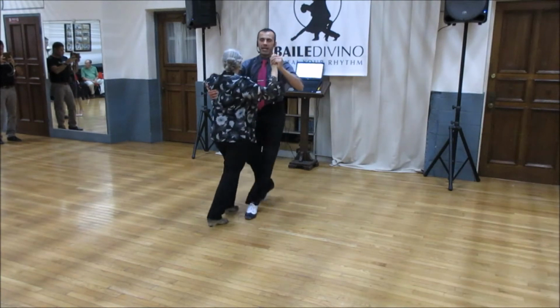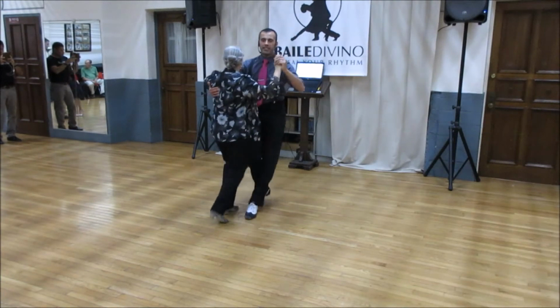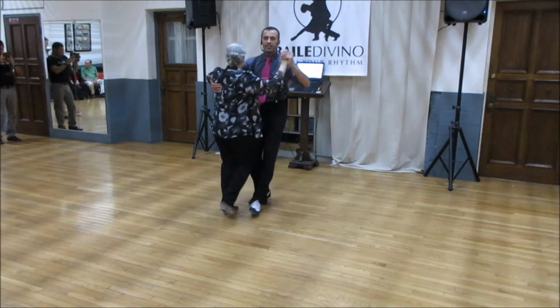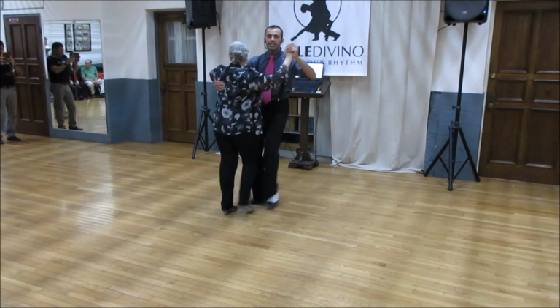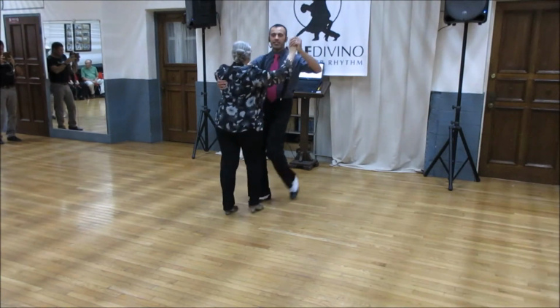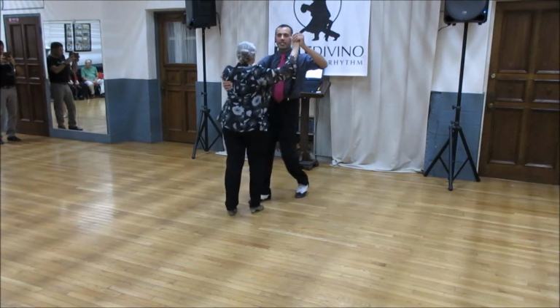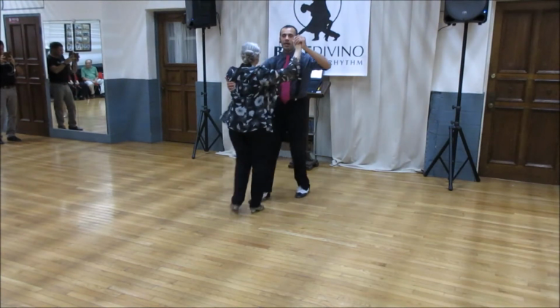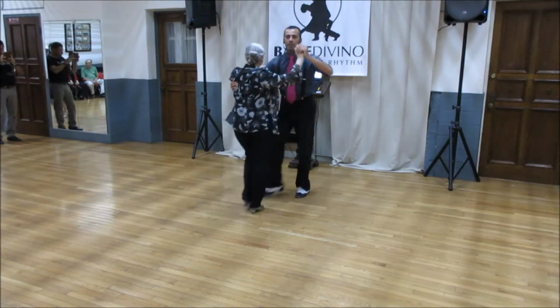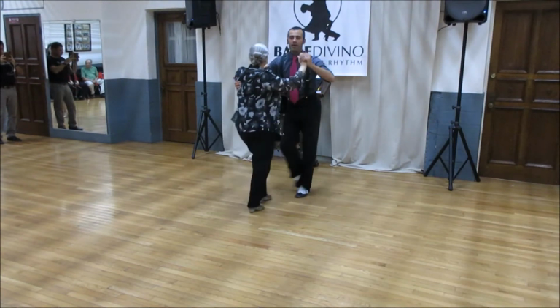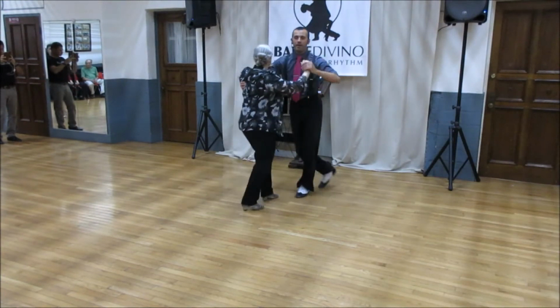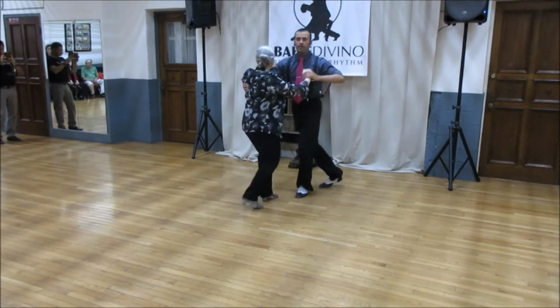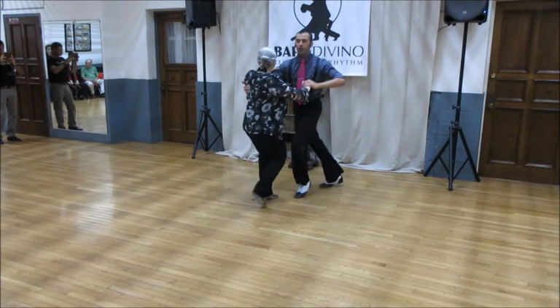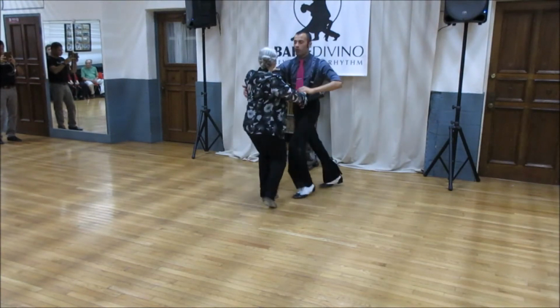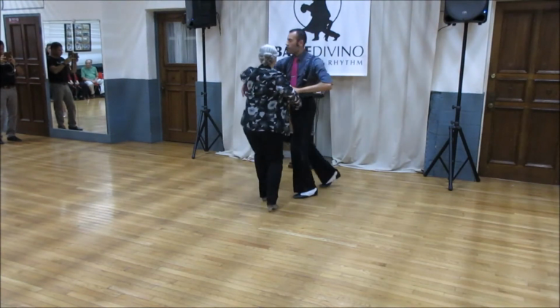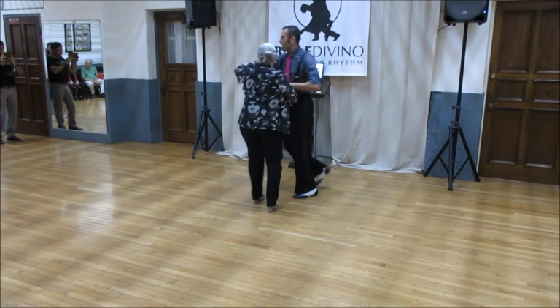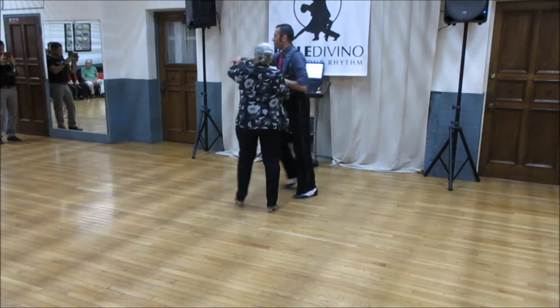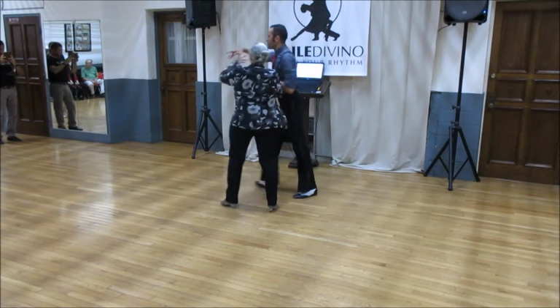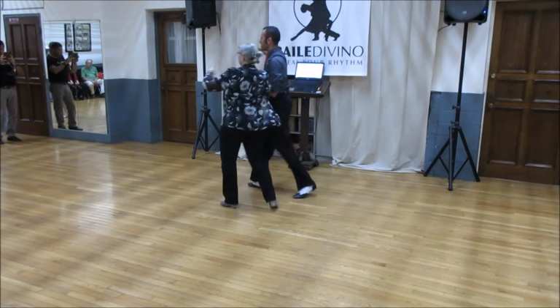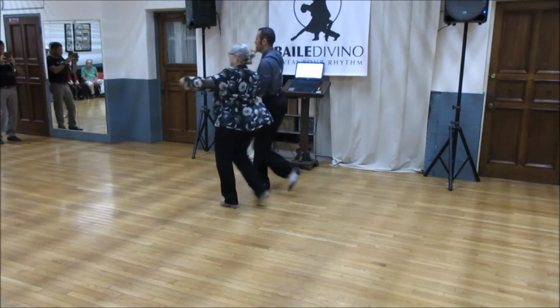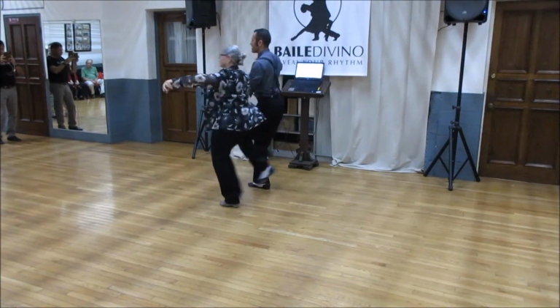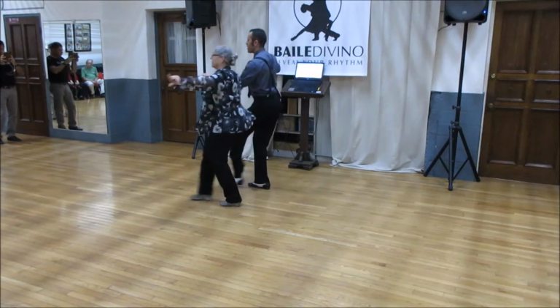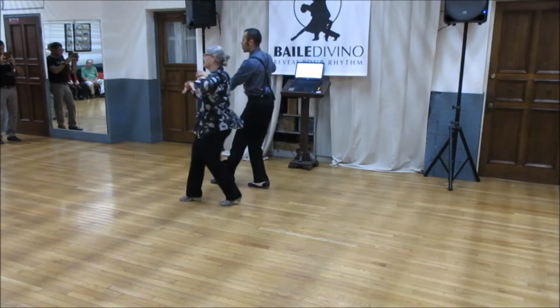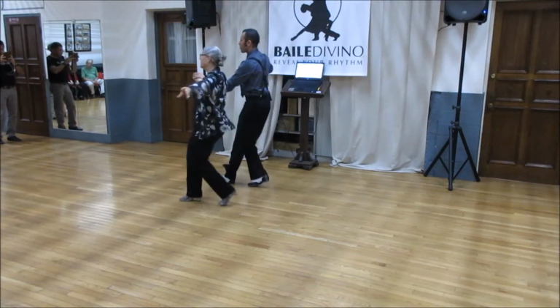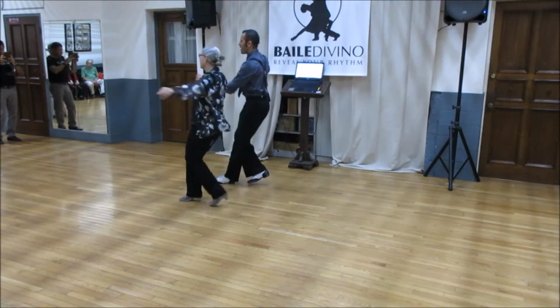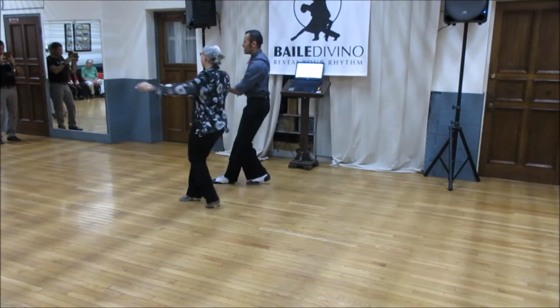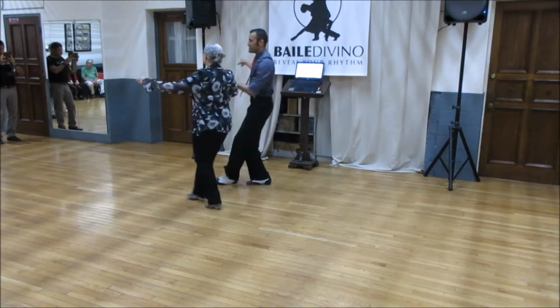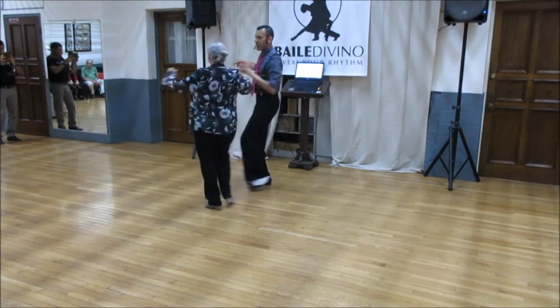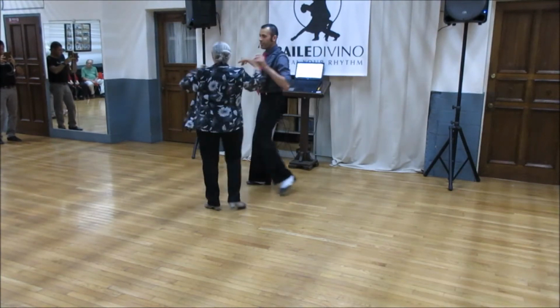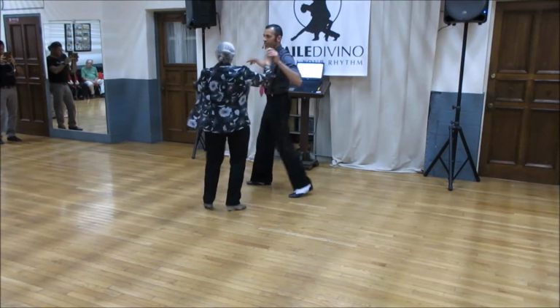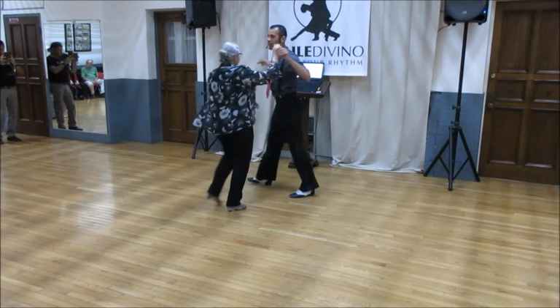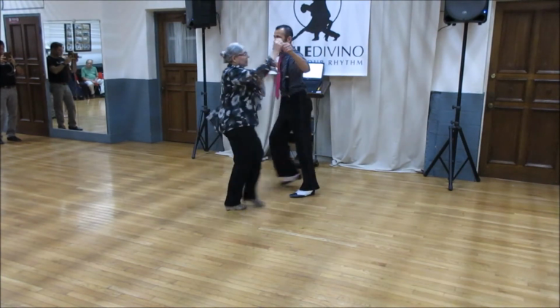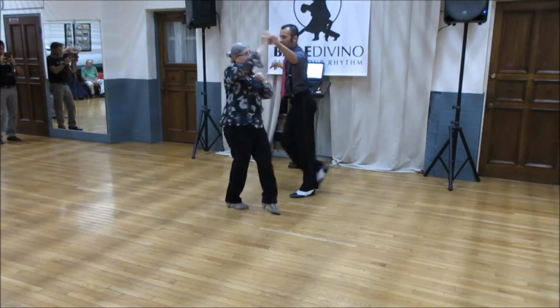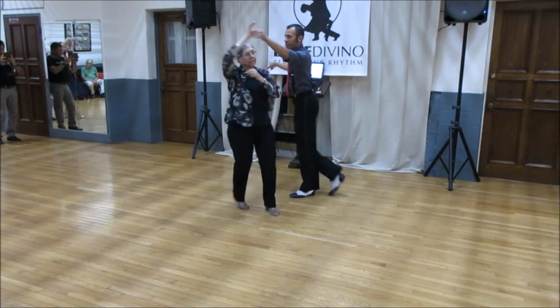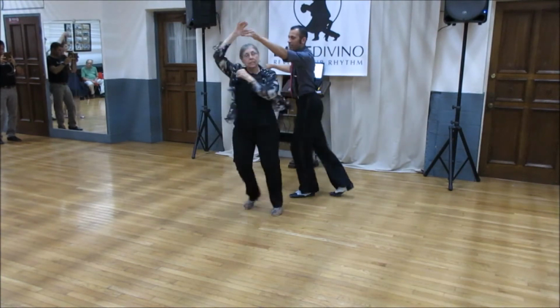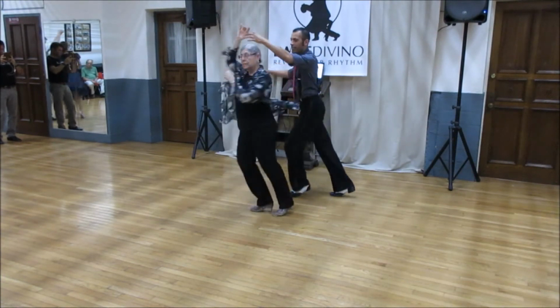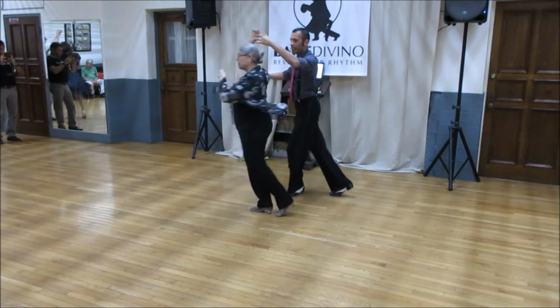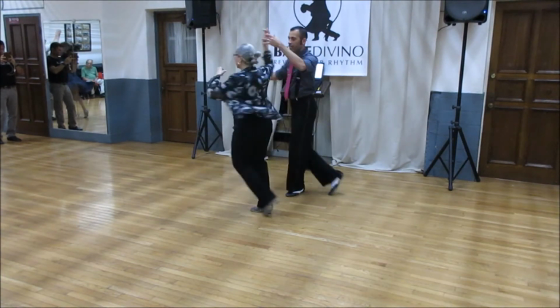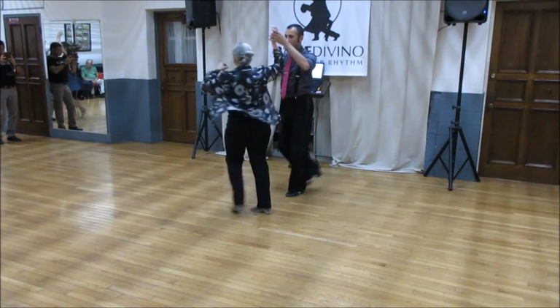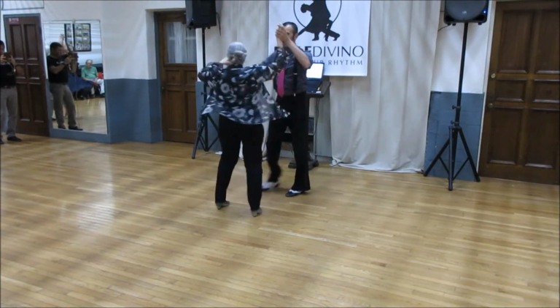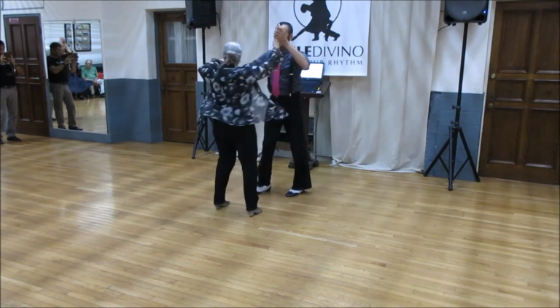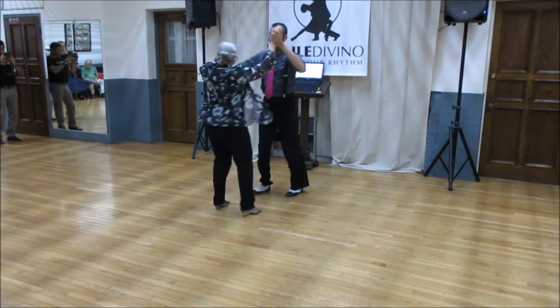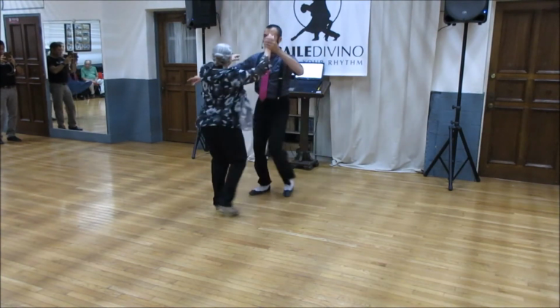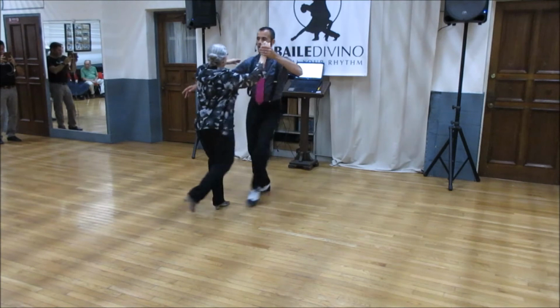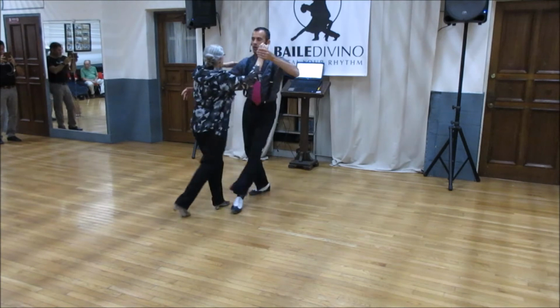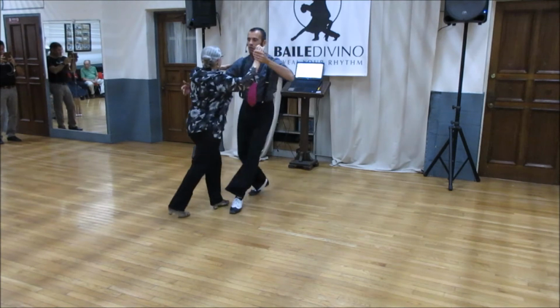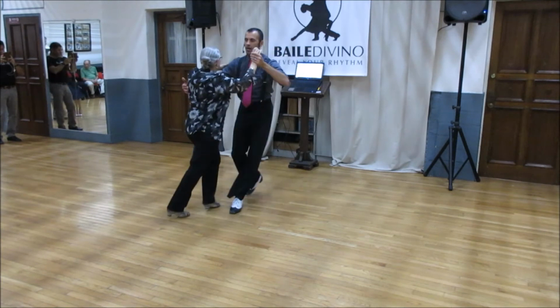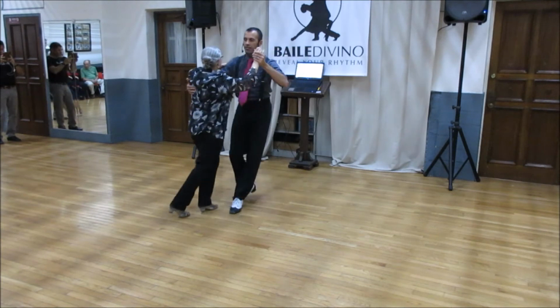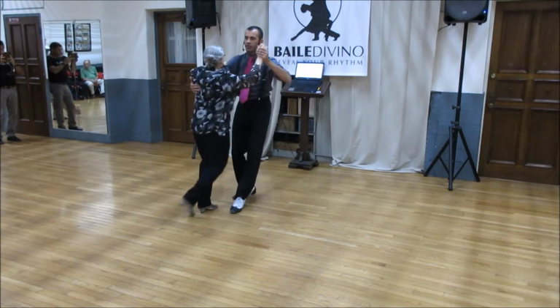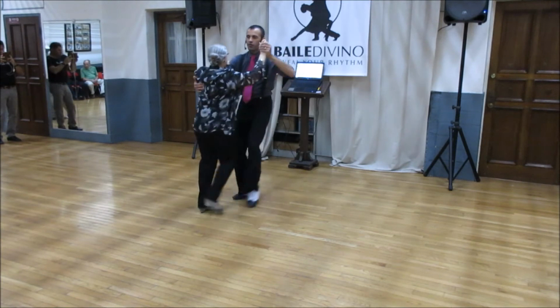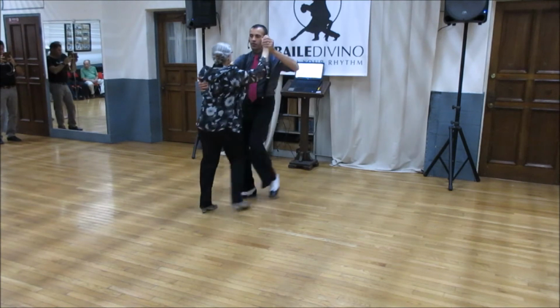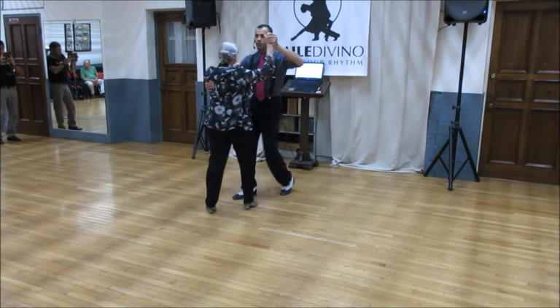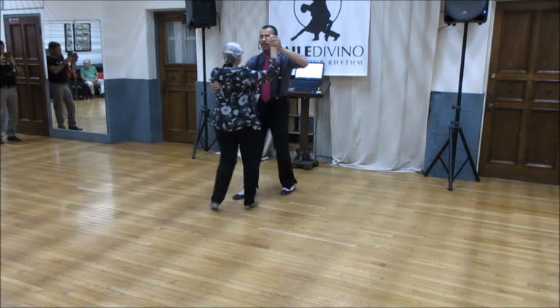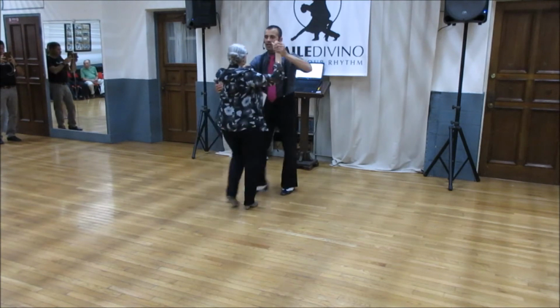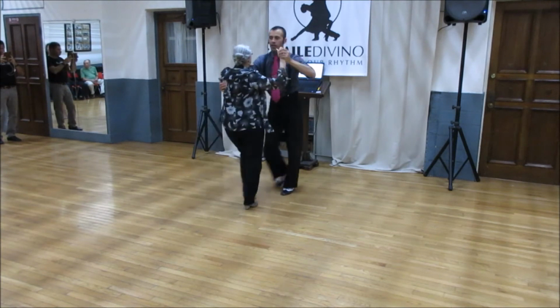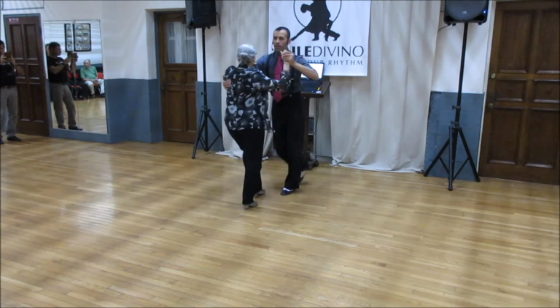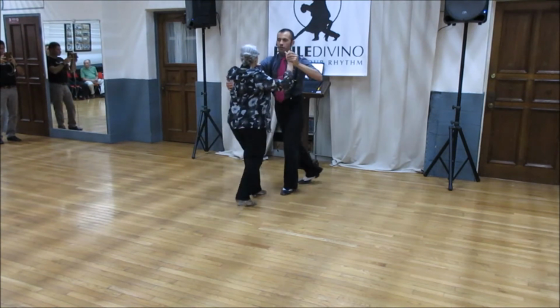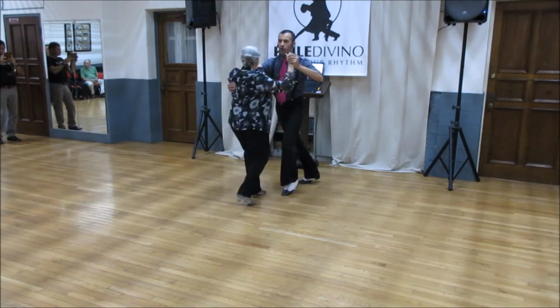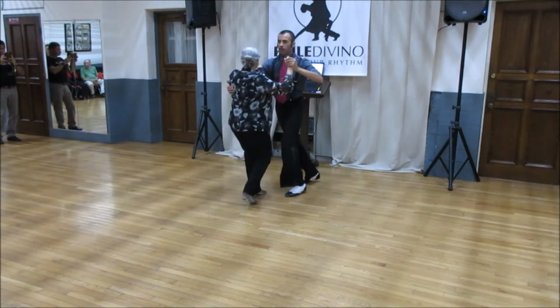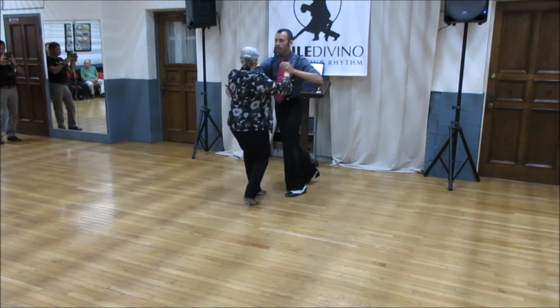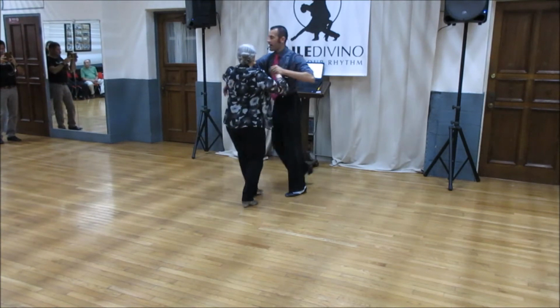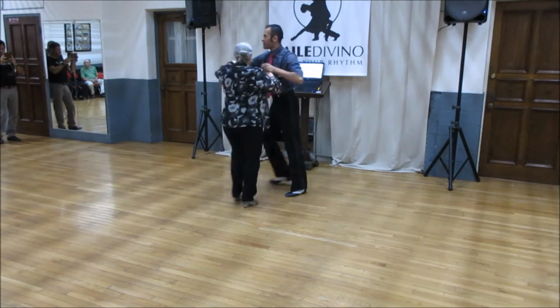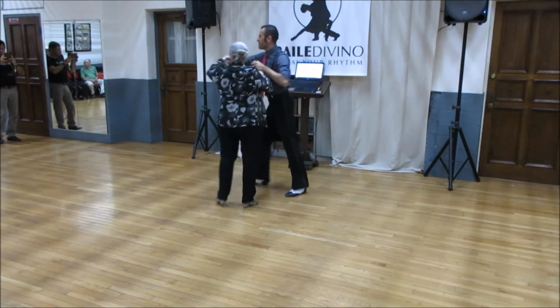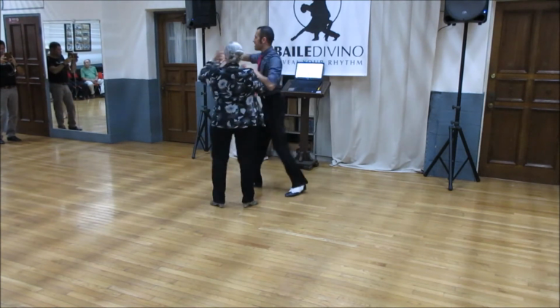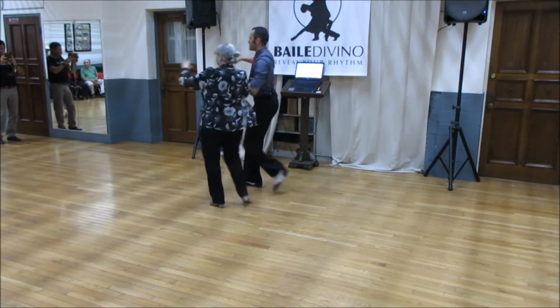Basic step, four, five, six, cross, lift, basic, one, two, three, four, five, six.